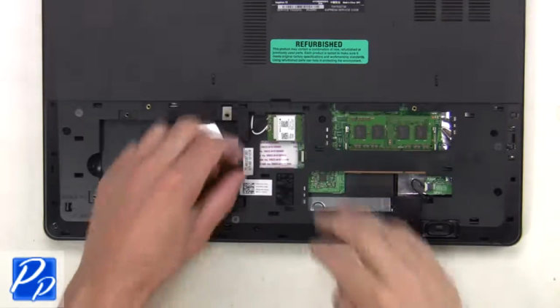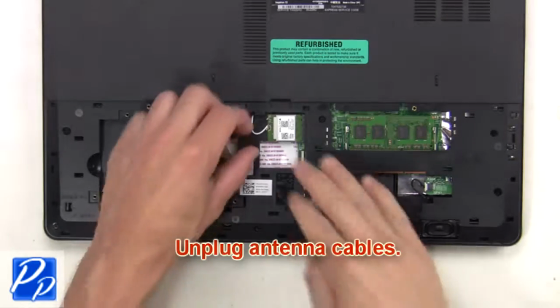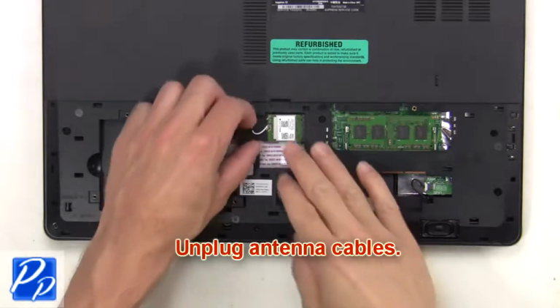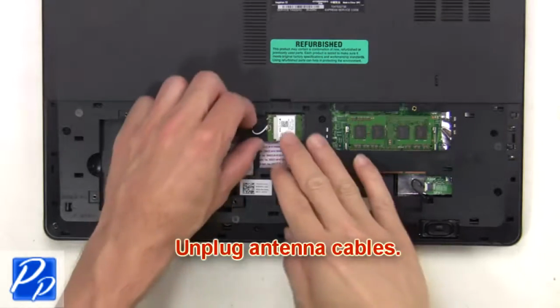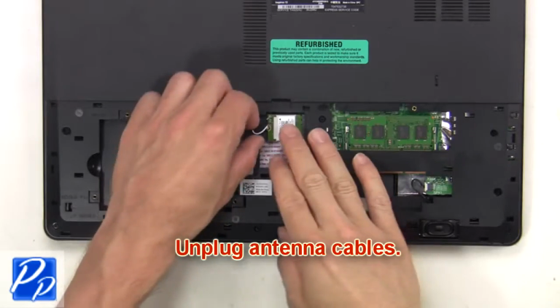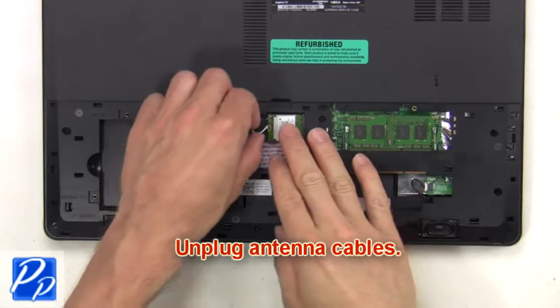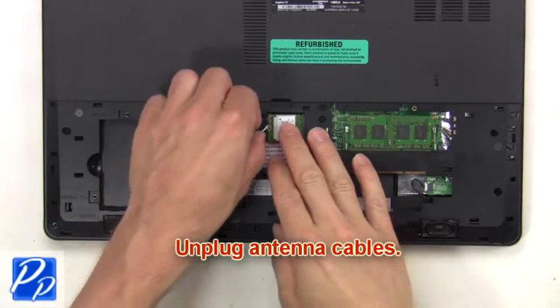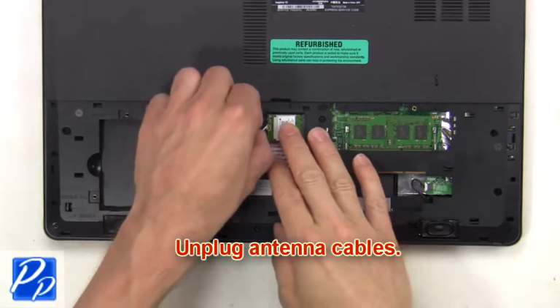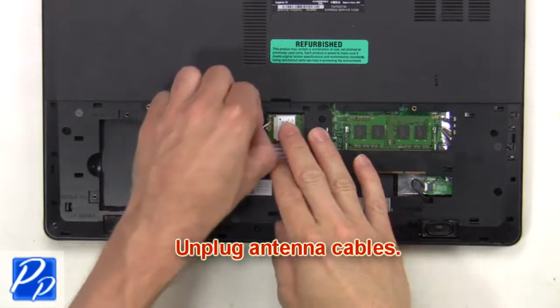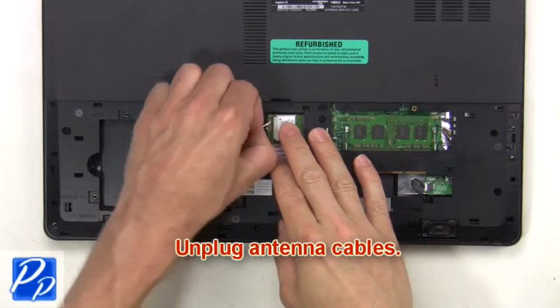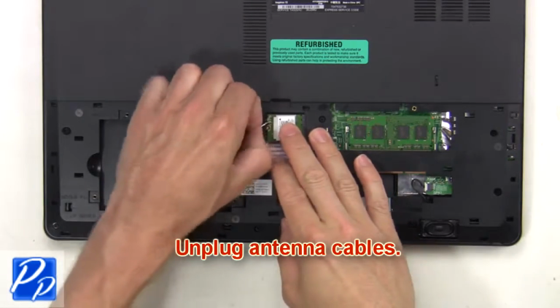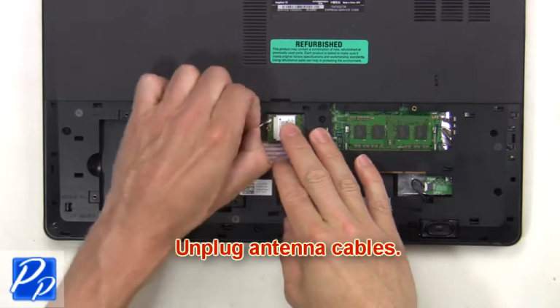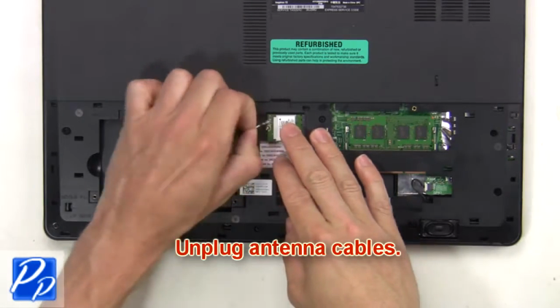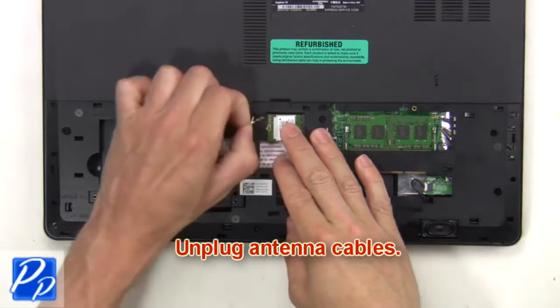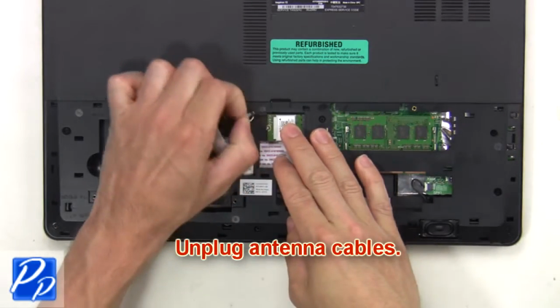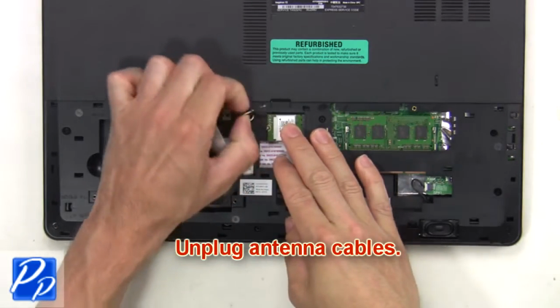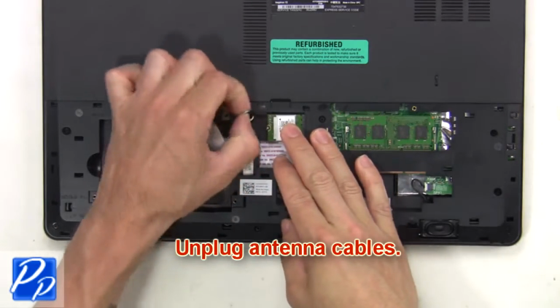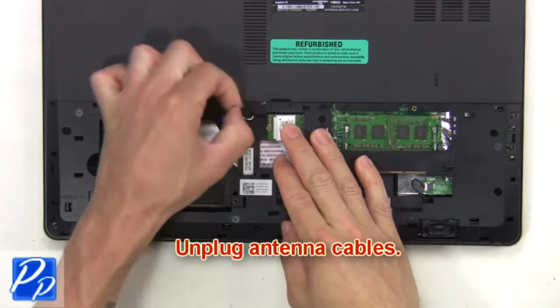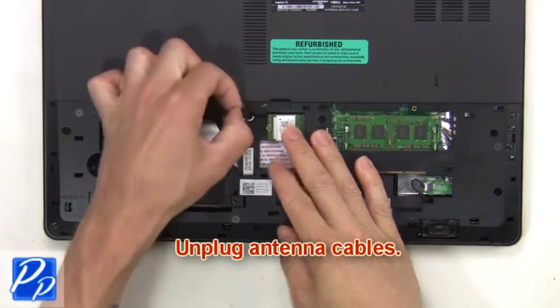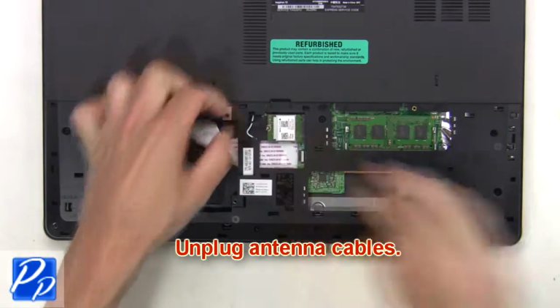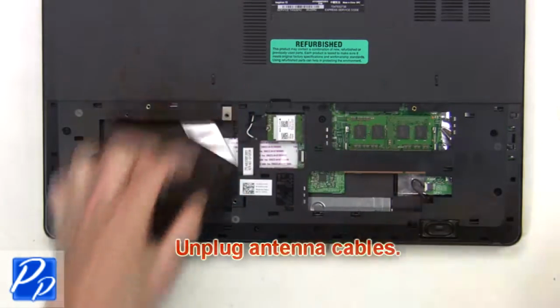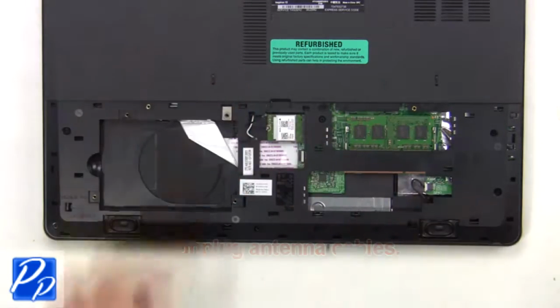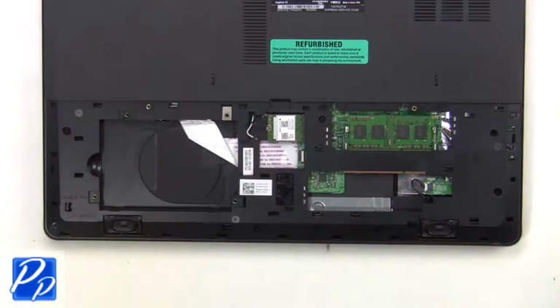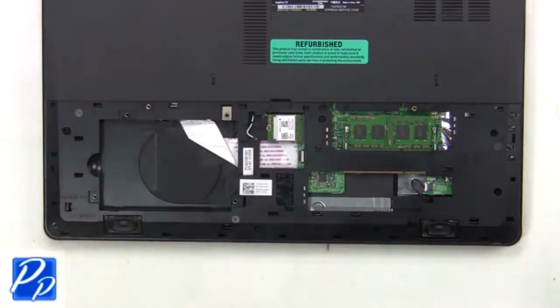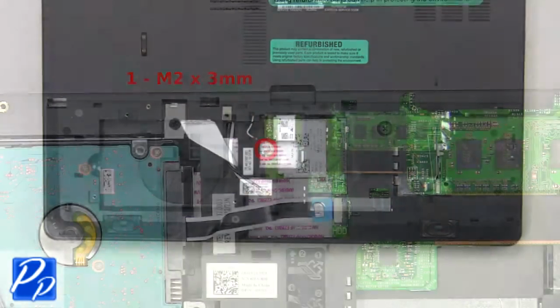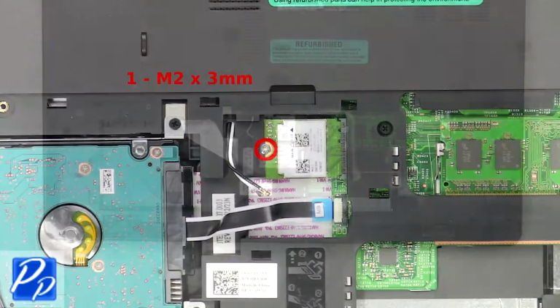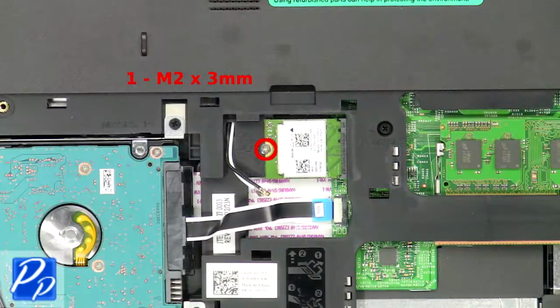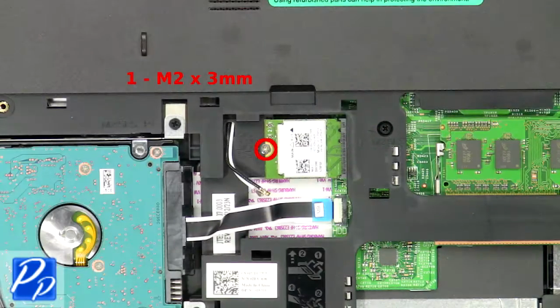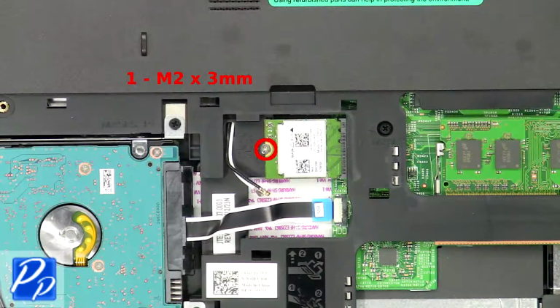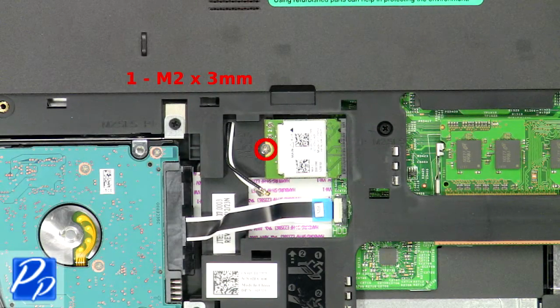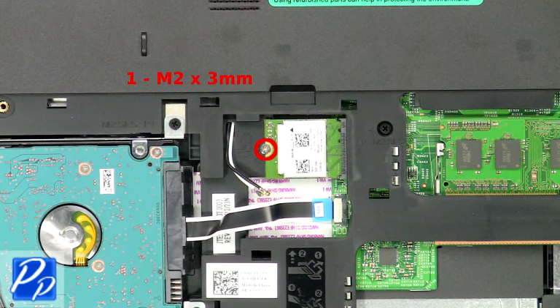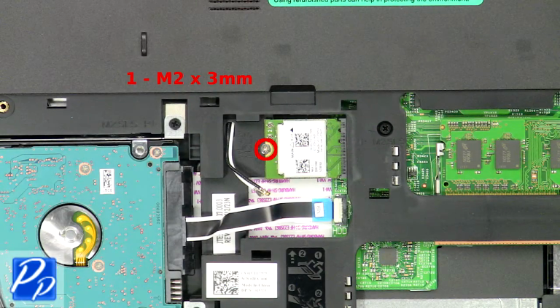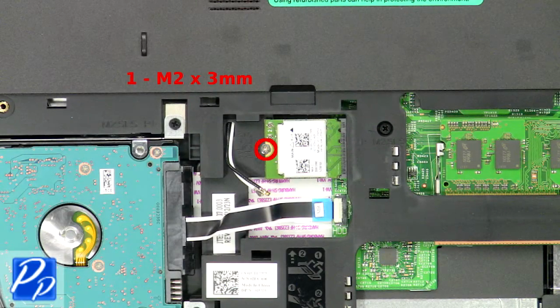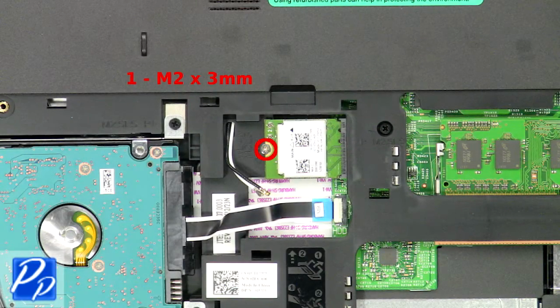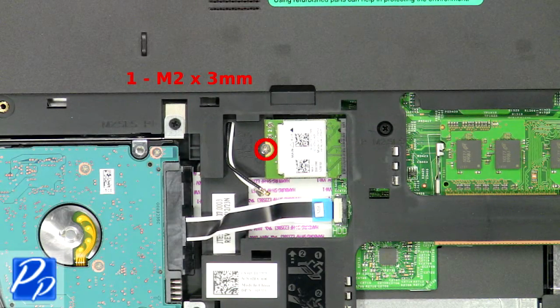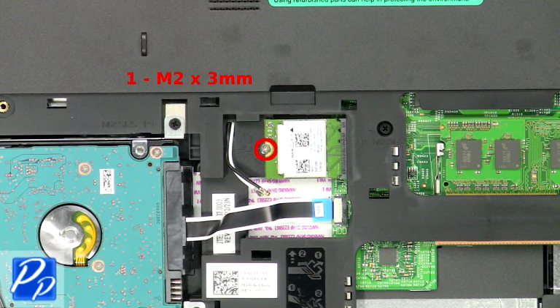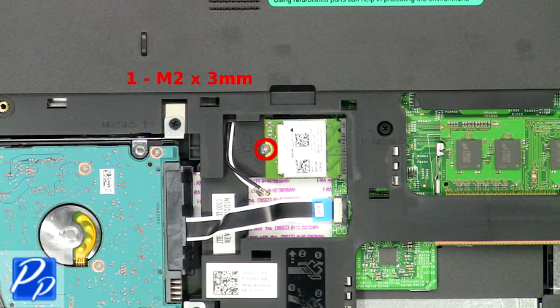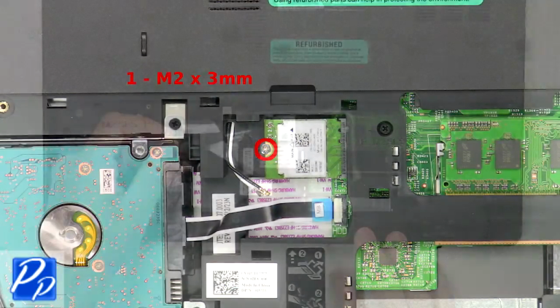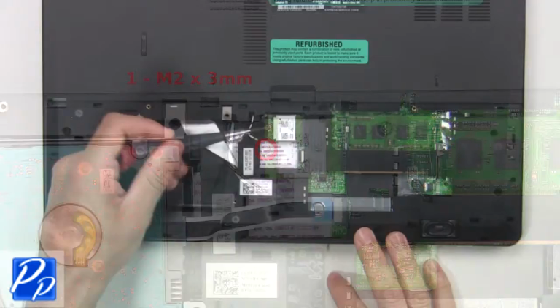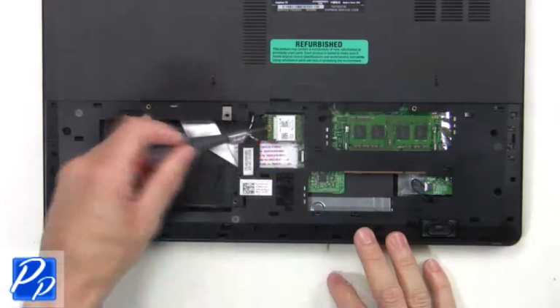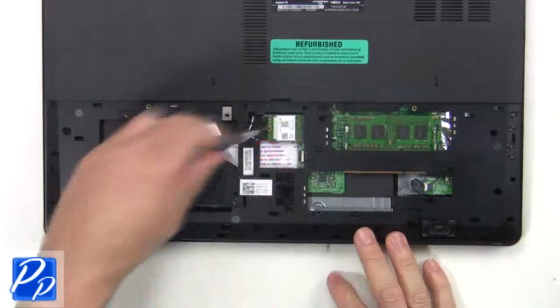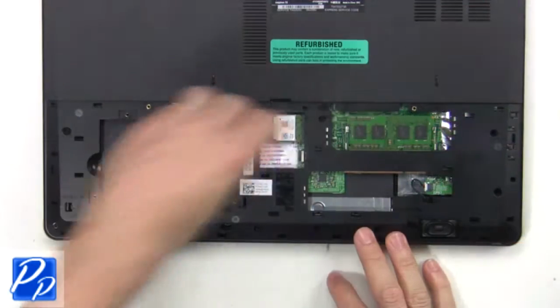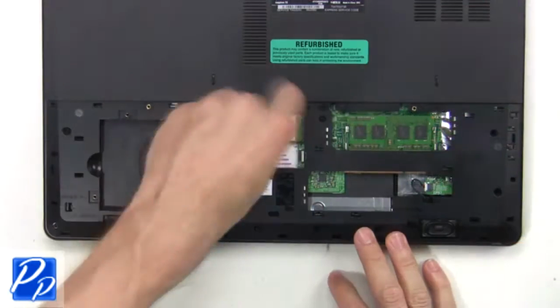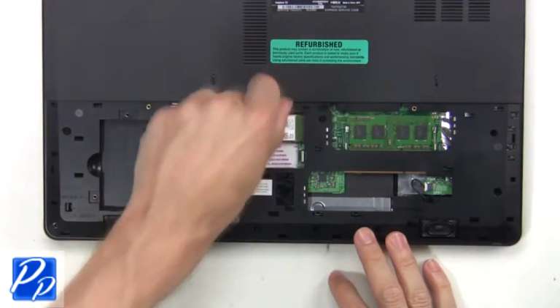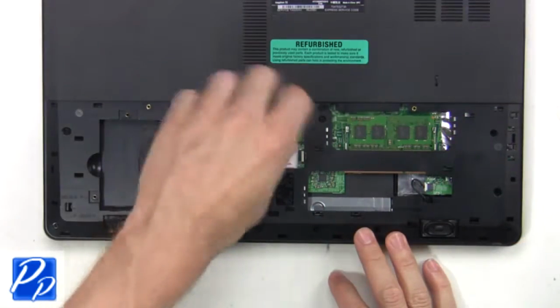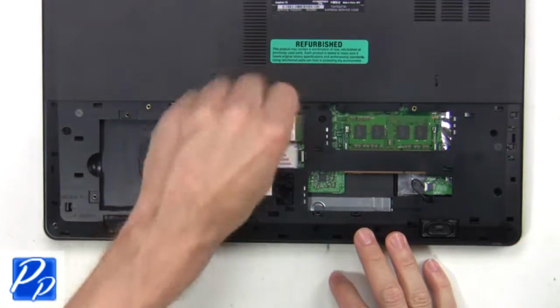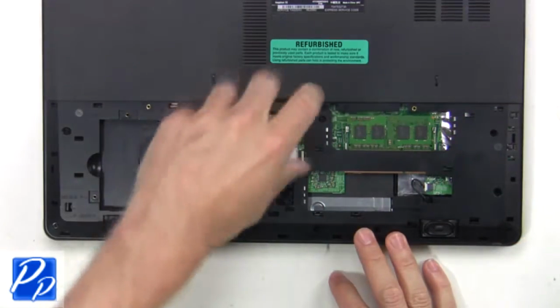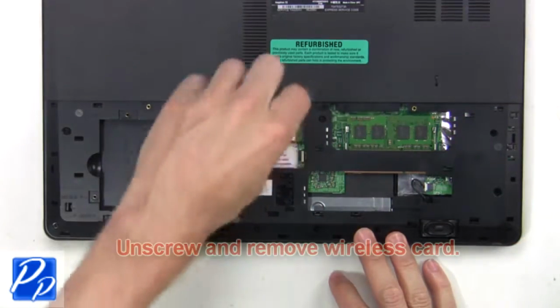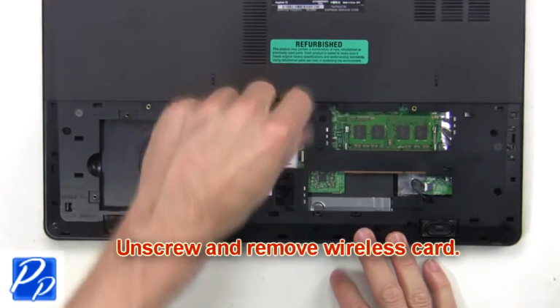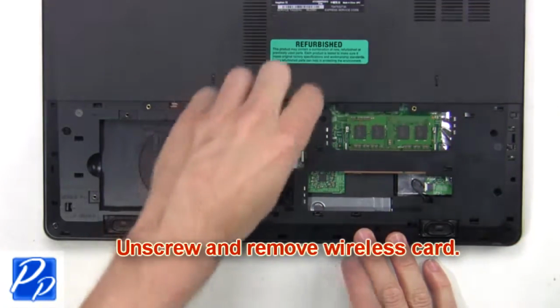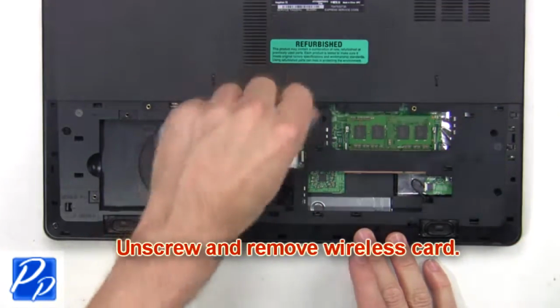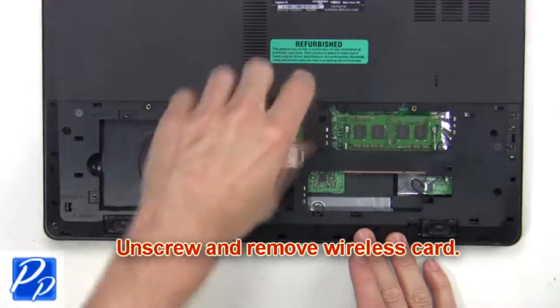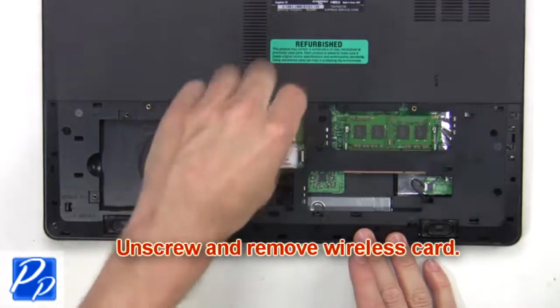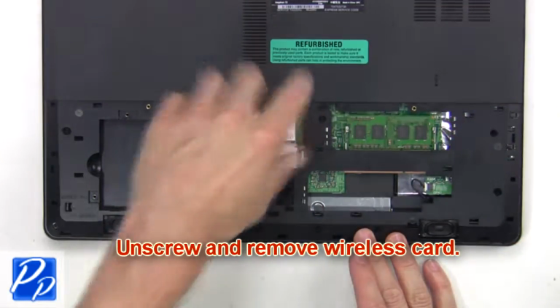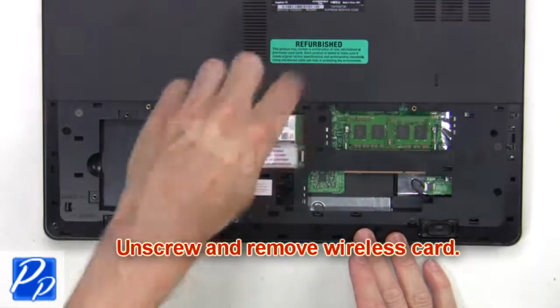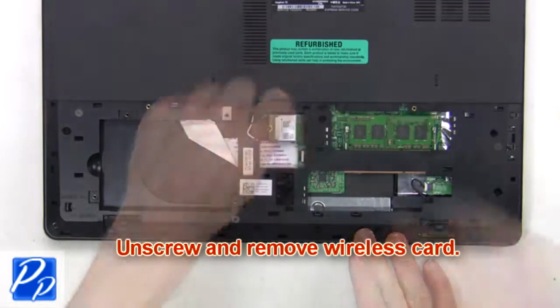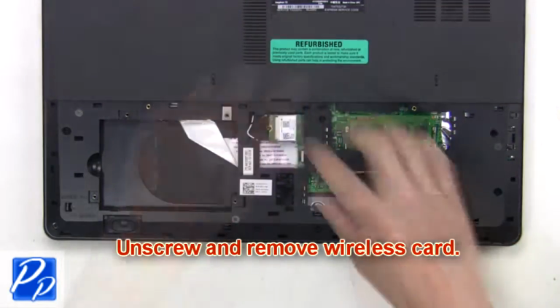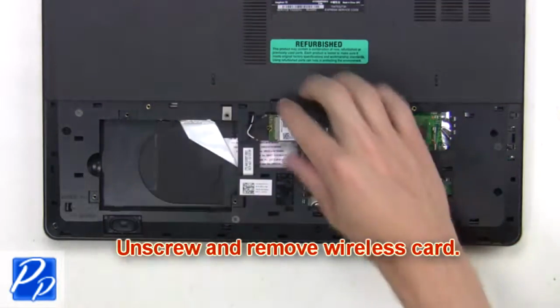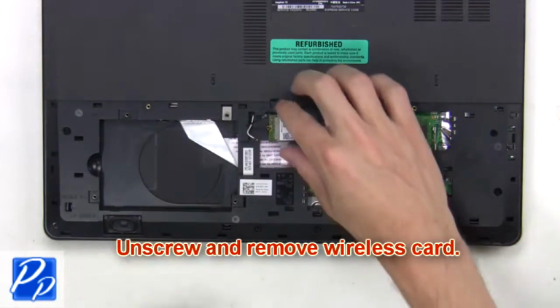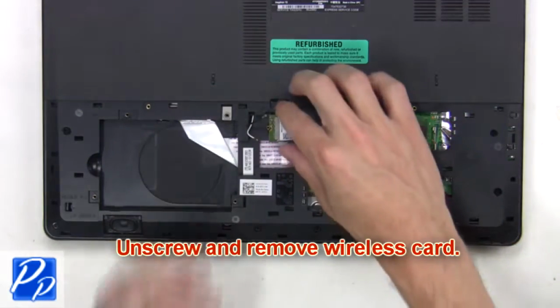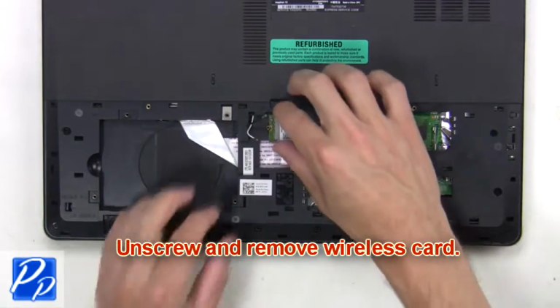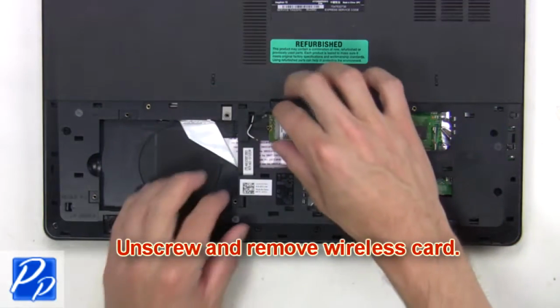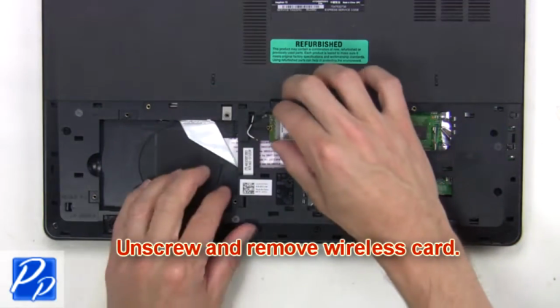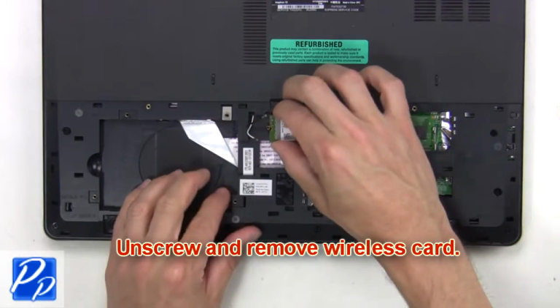Now unplug the antenna cables. Then unscrew and remove the wireless card.